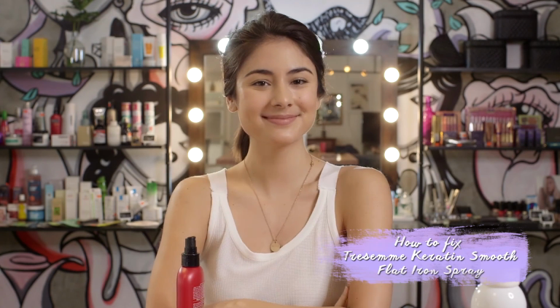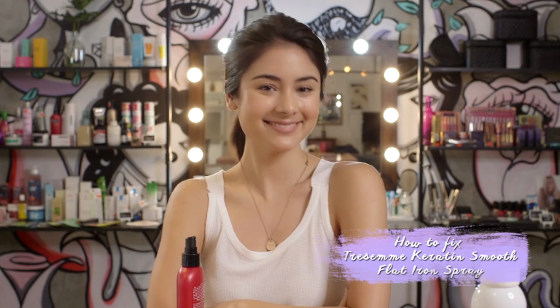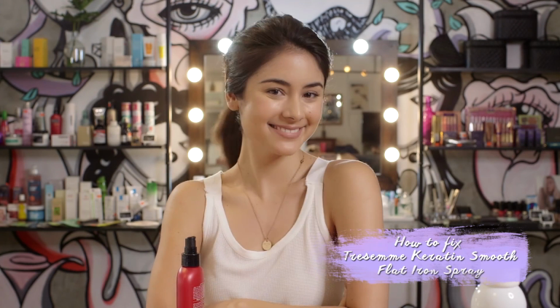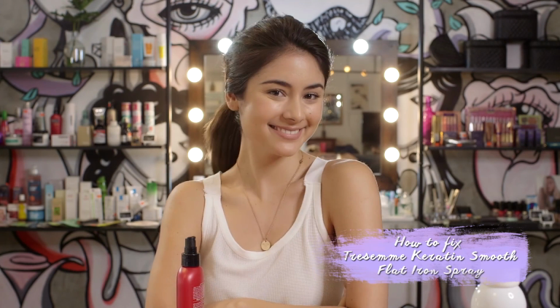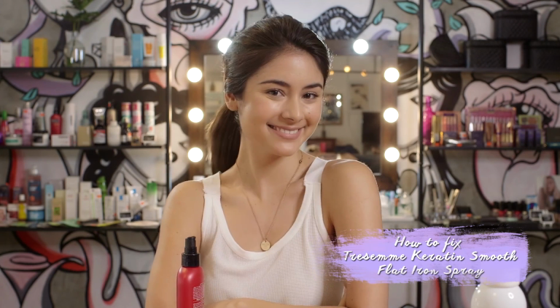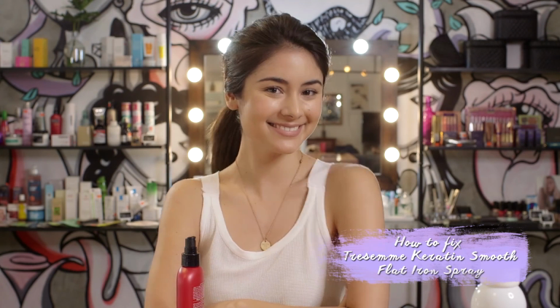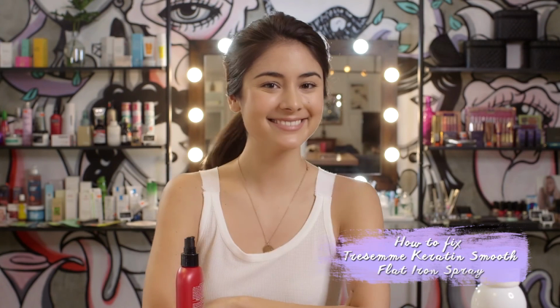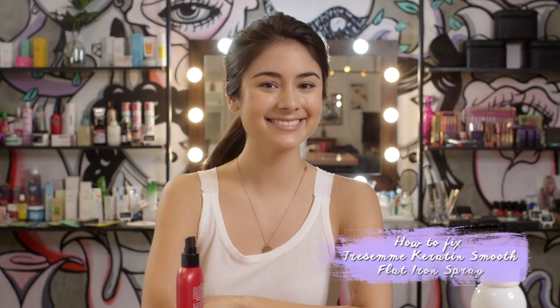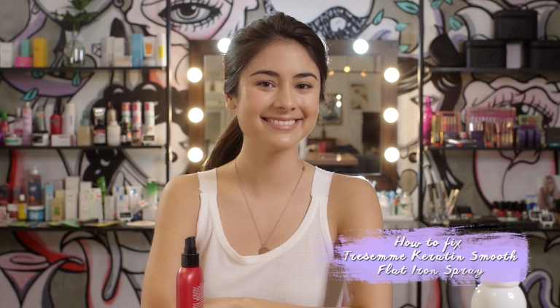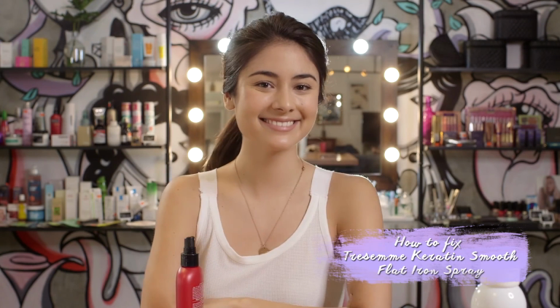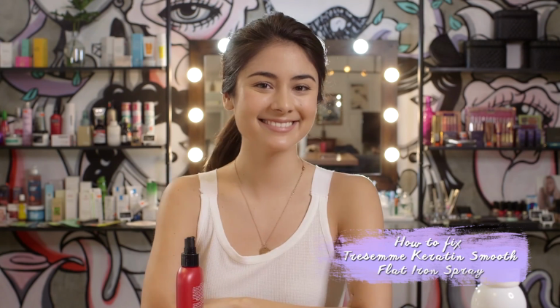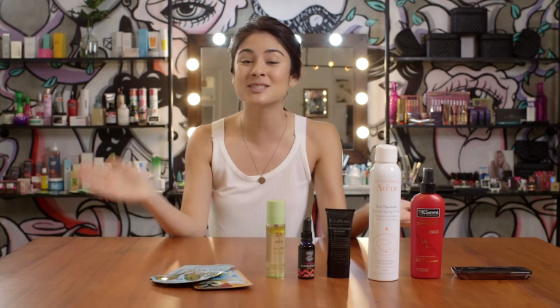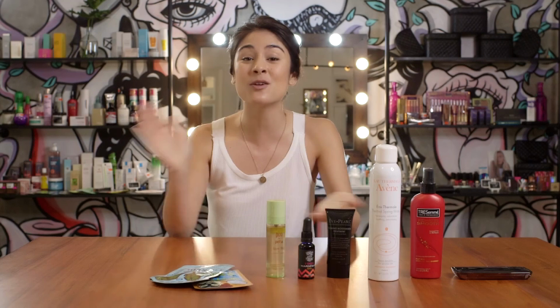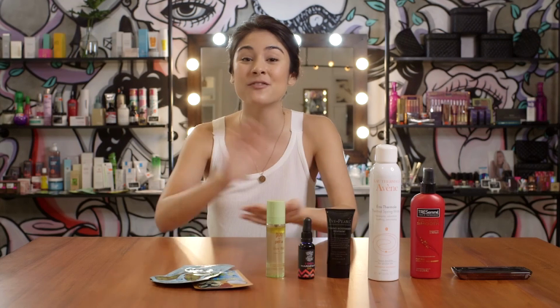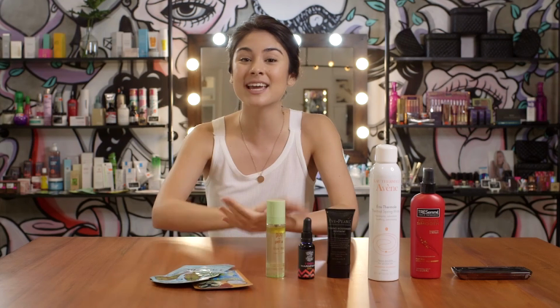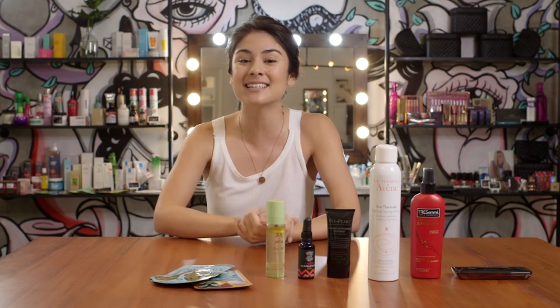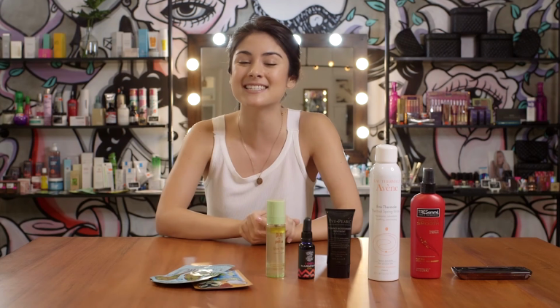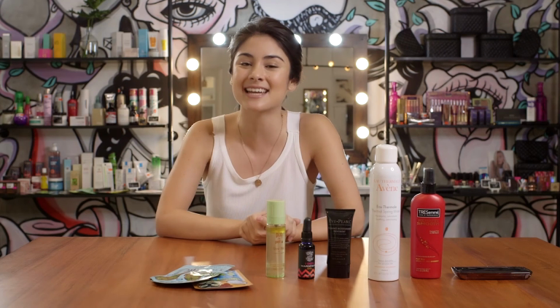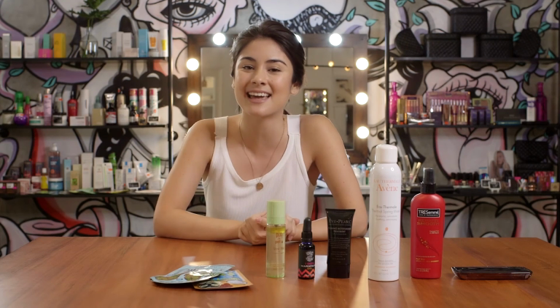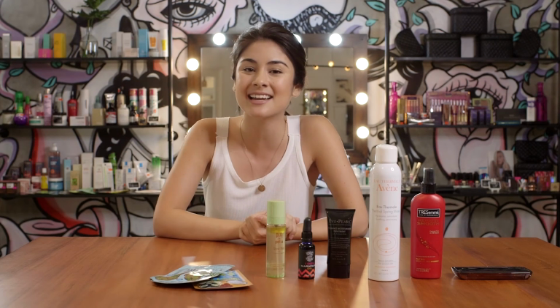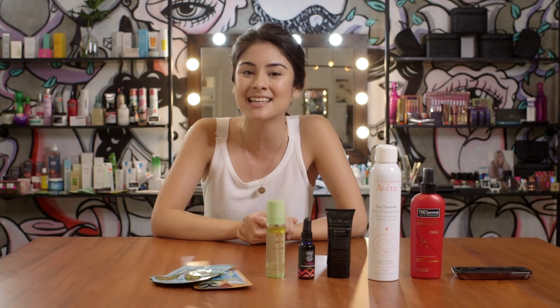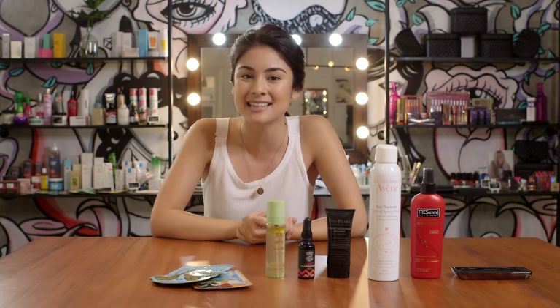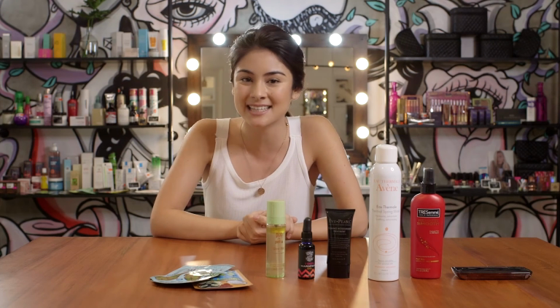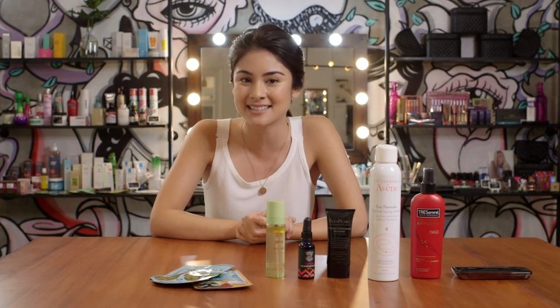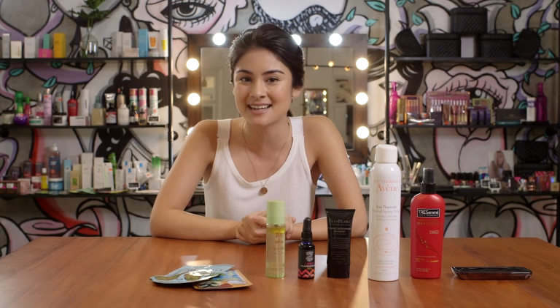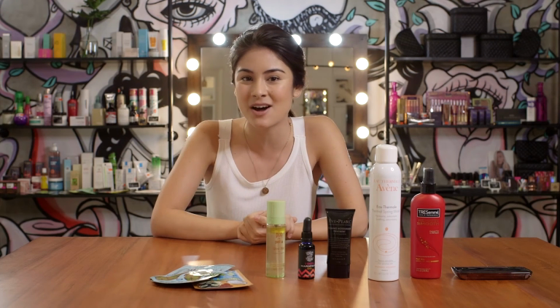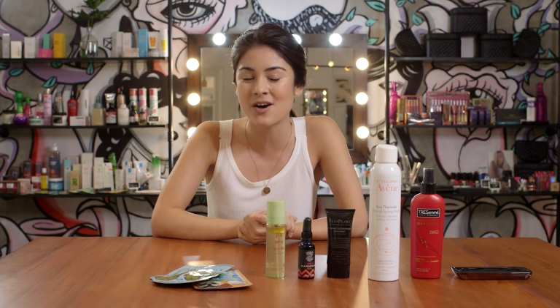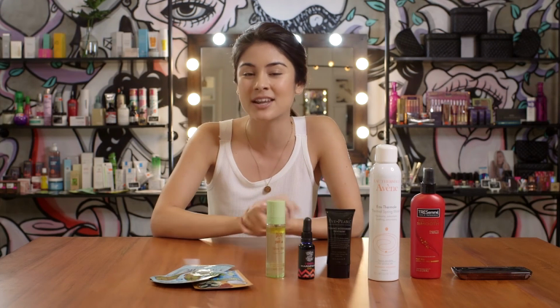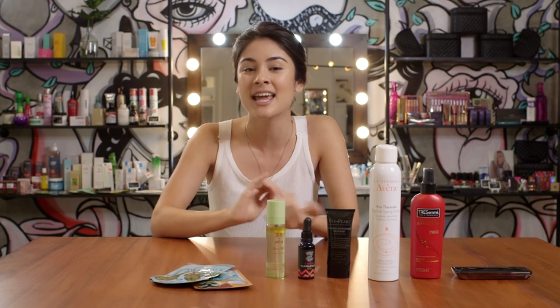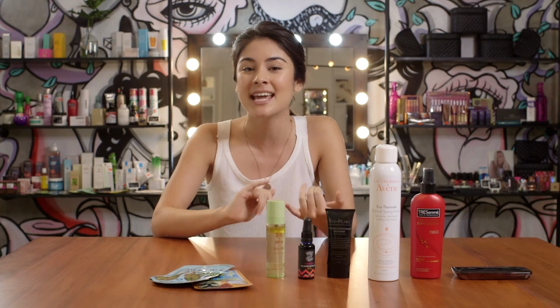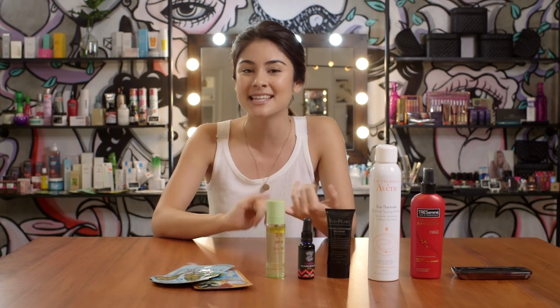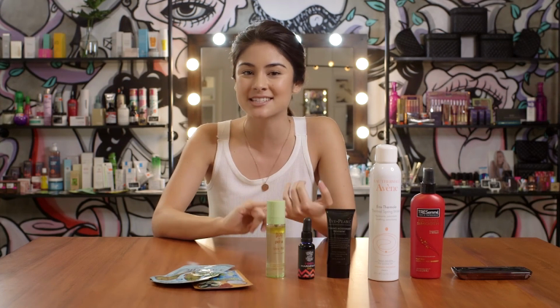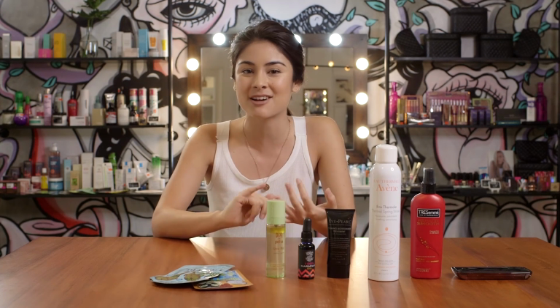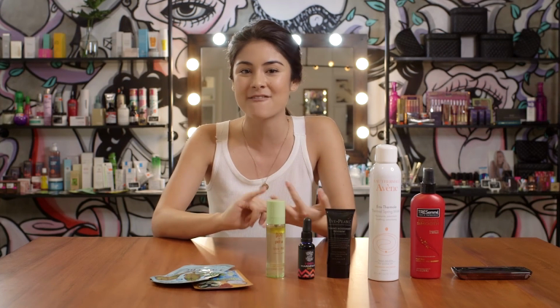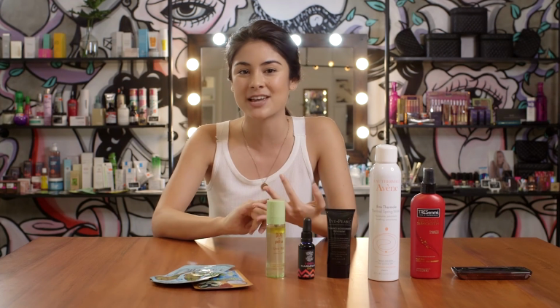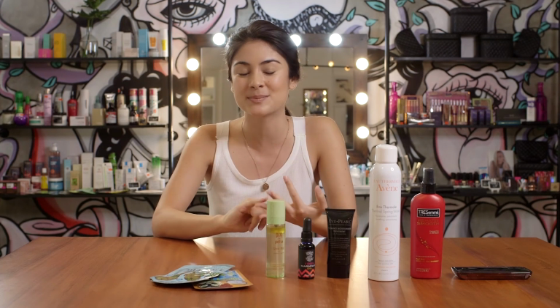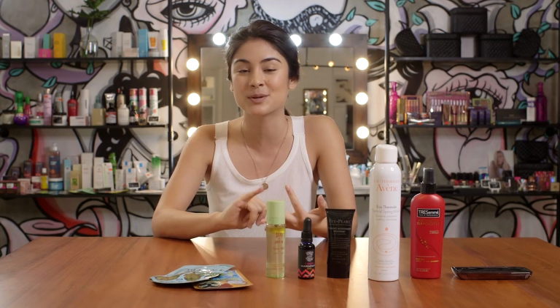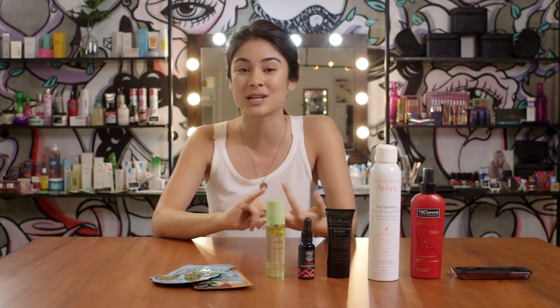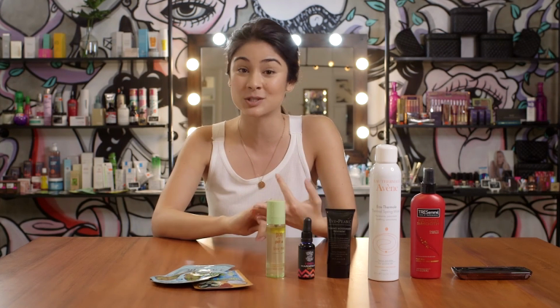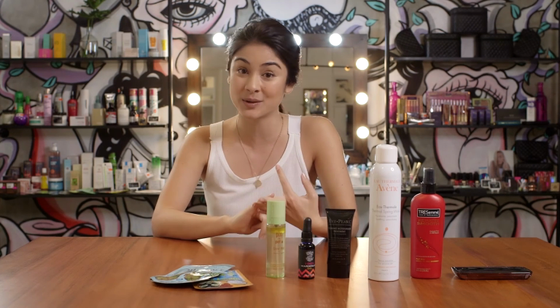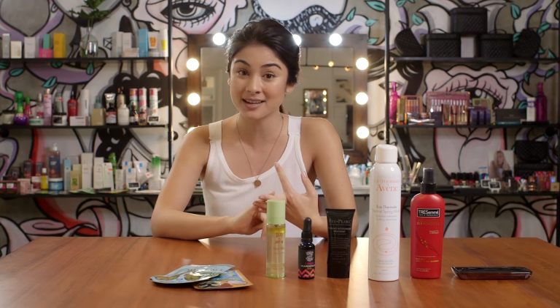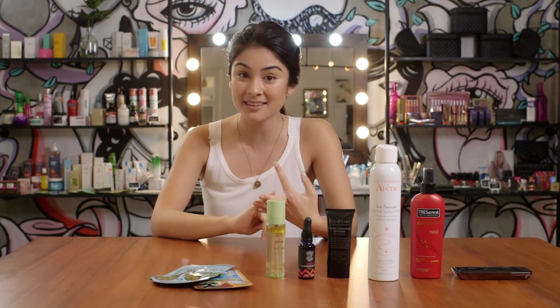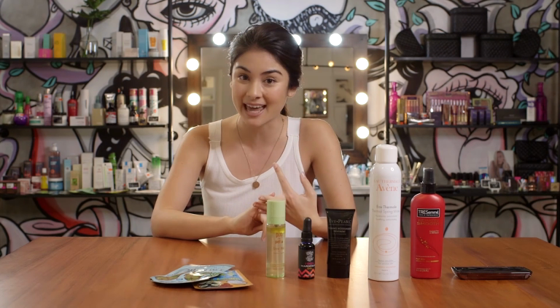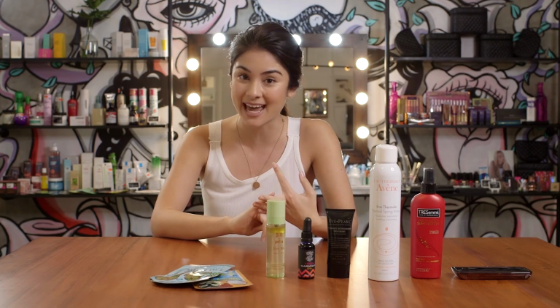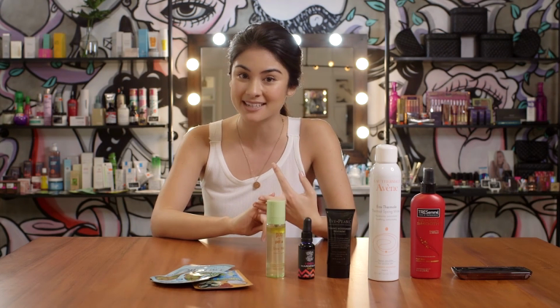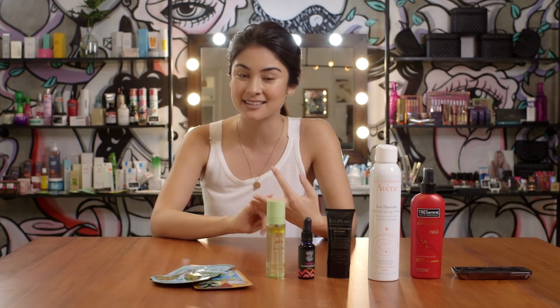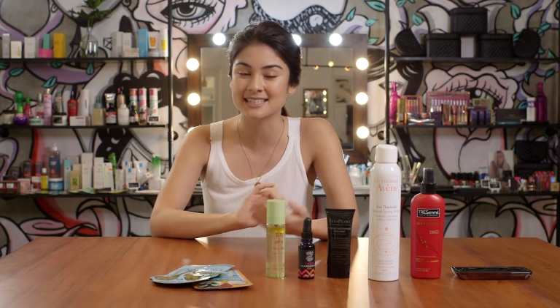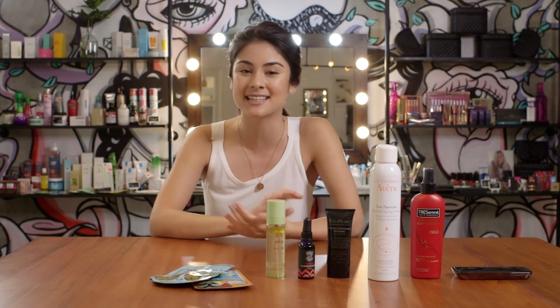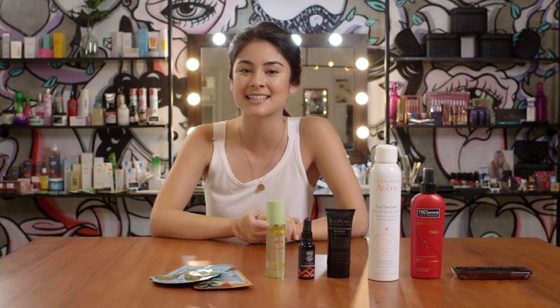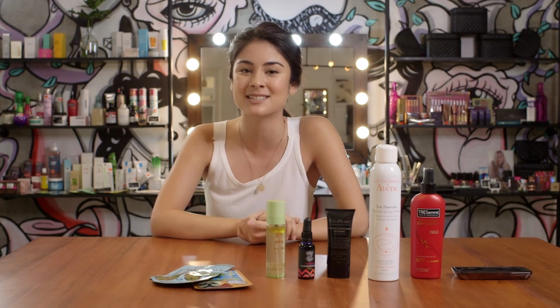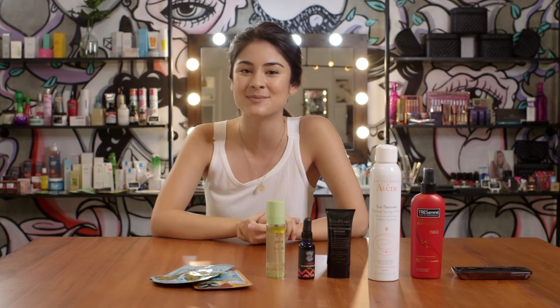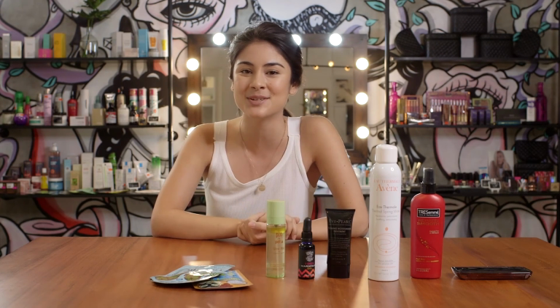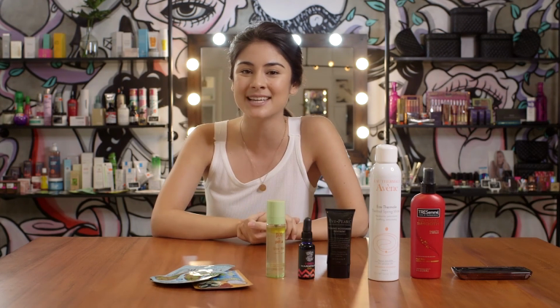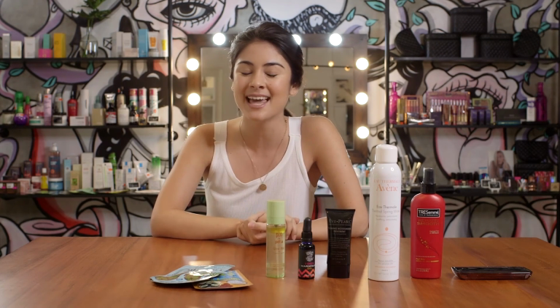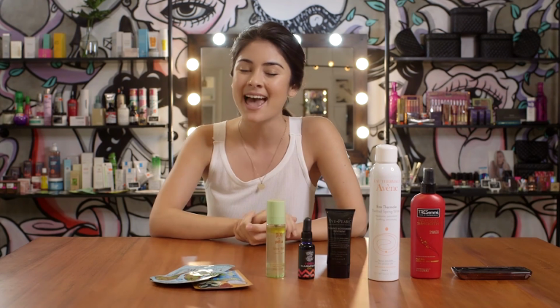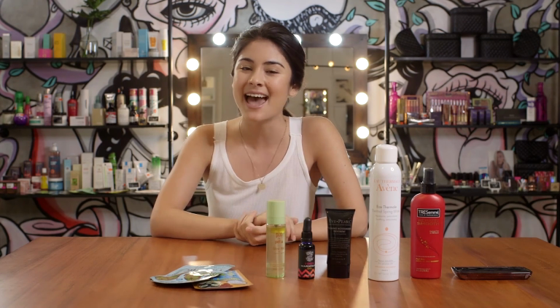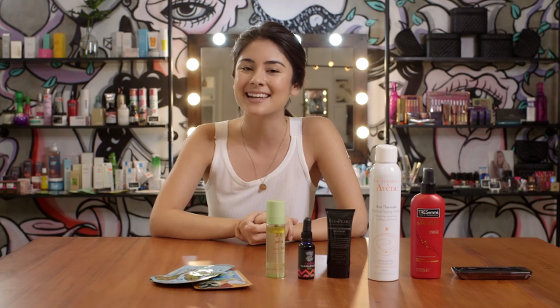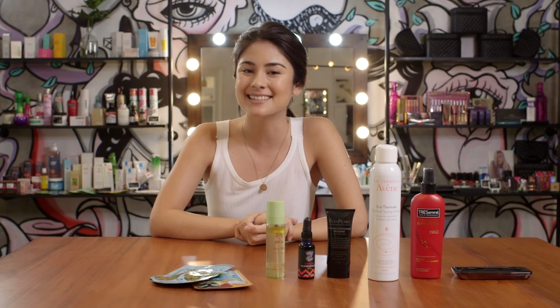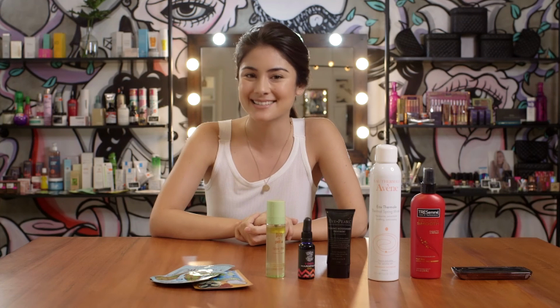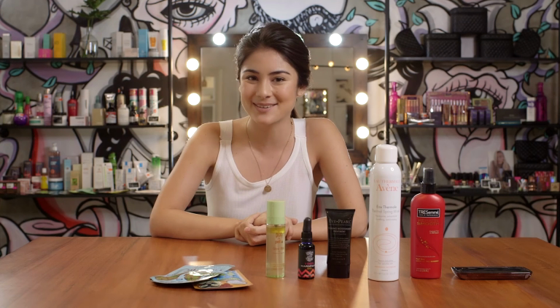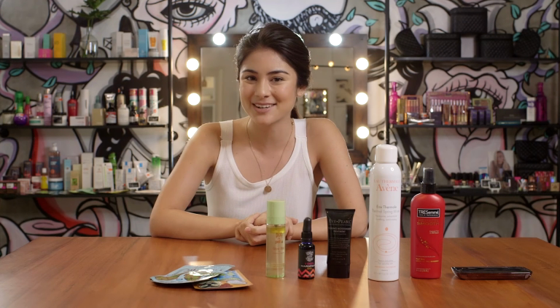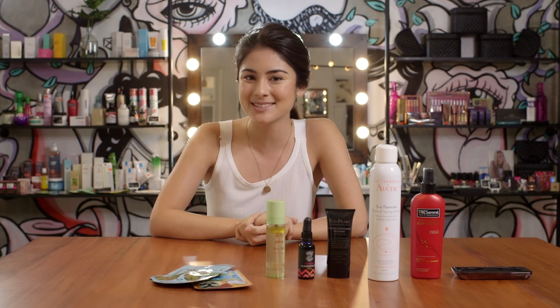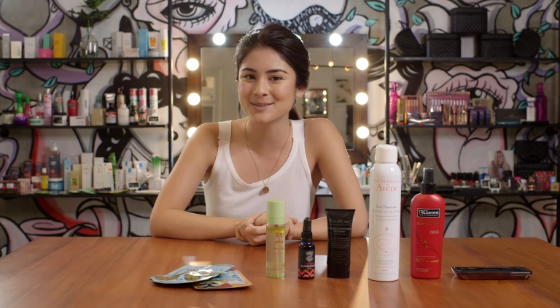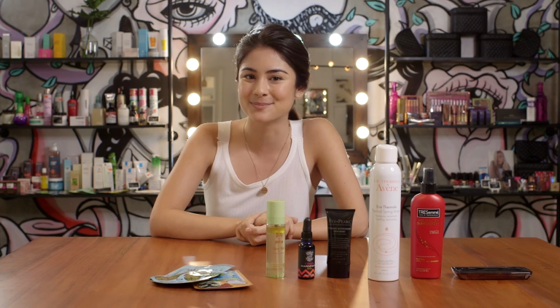So there you go, those are my tricks. Don't forget to check out Calixta on Instagram, Facebook and Twitter. The handle is Calixta Beauty and I'll see you very soon.